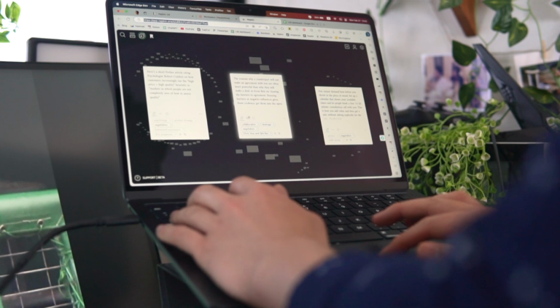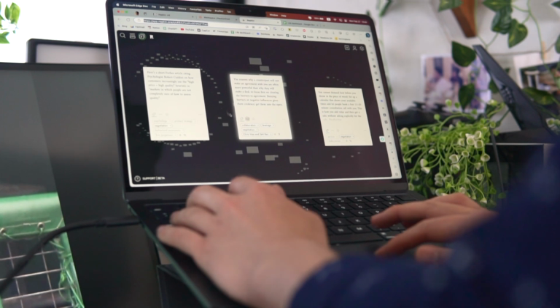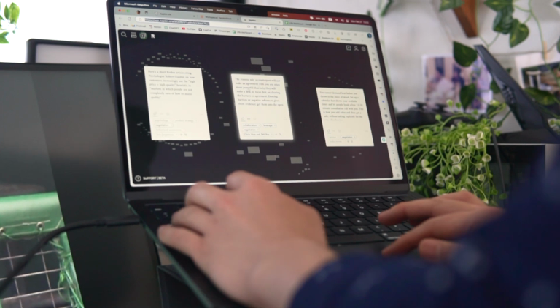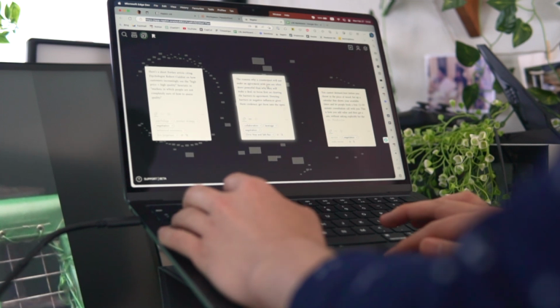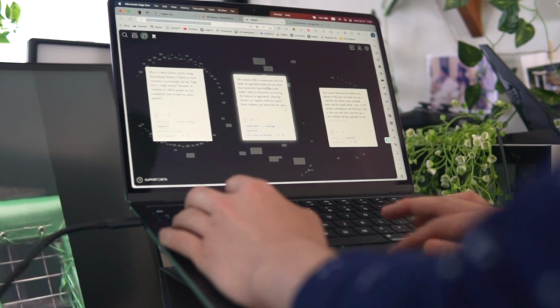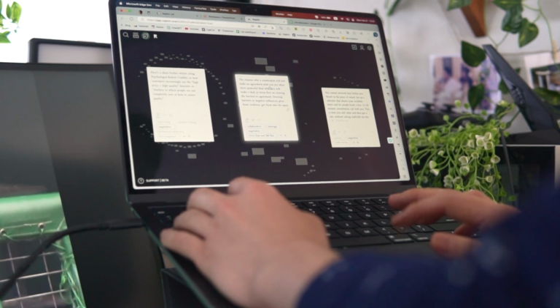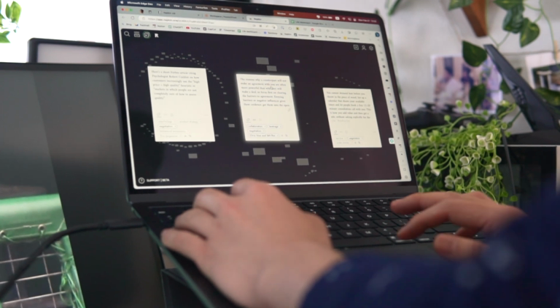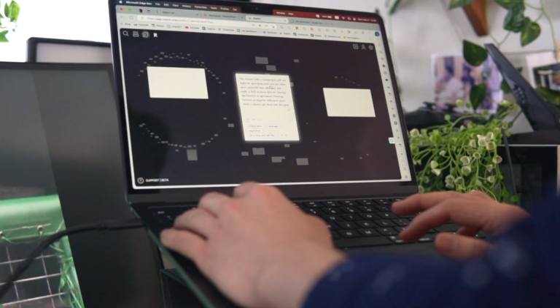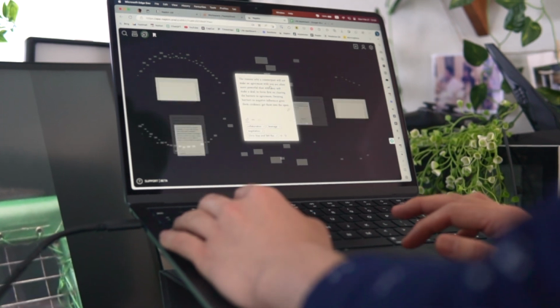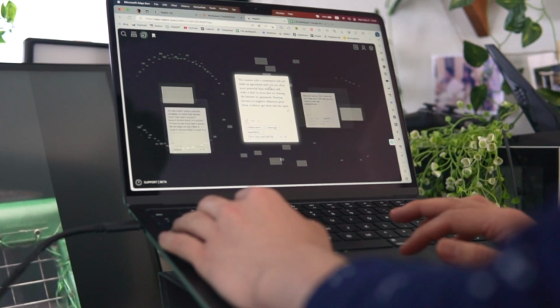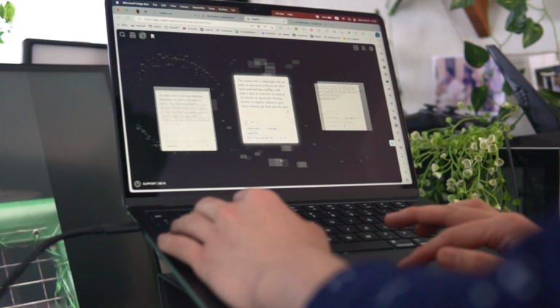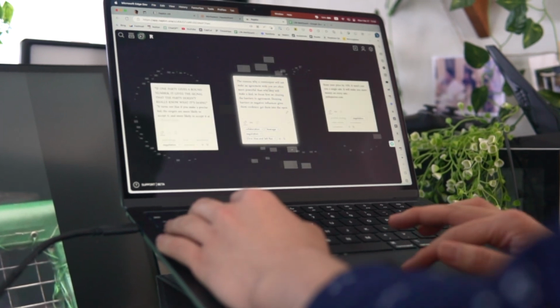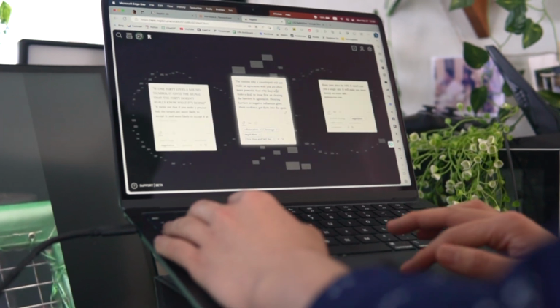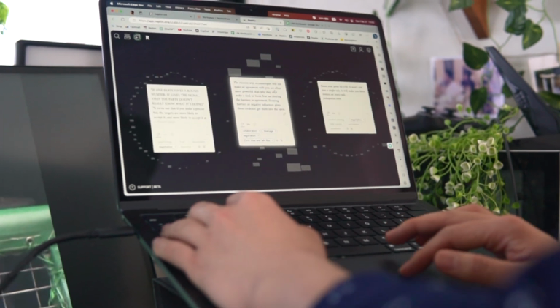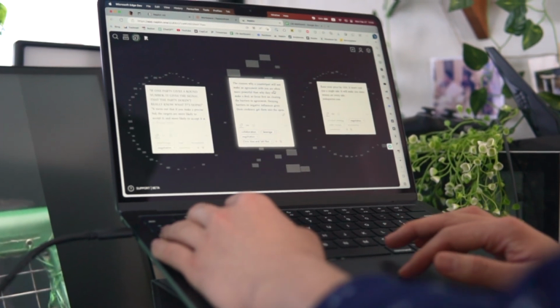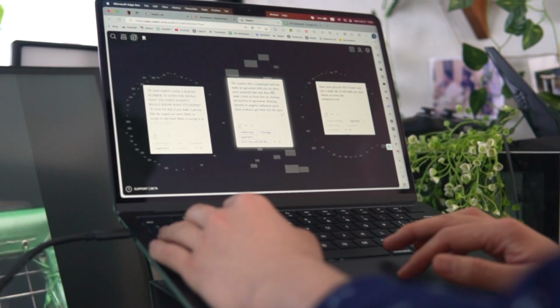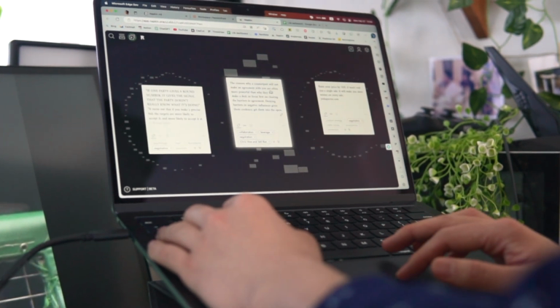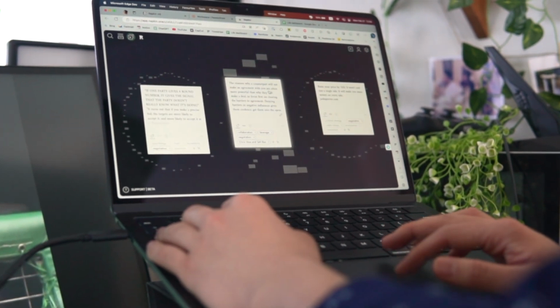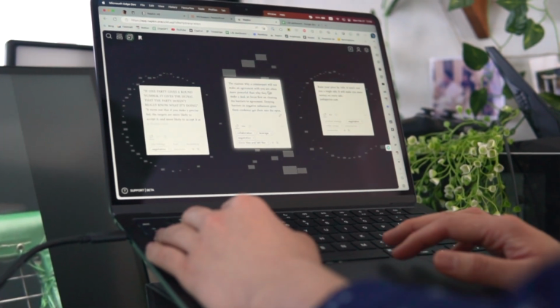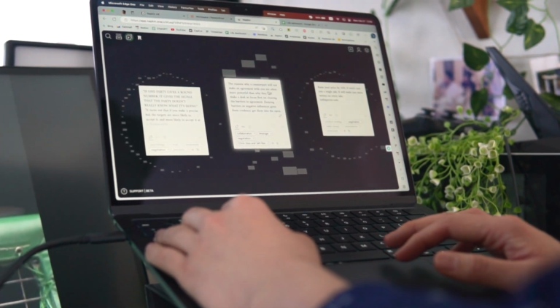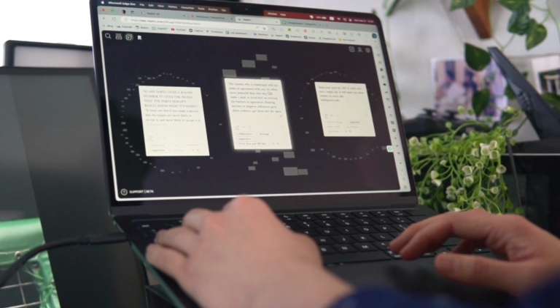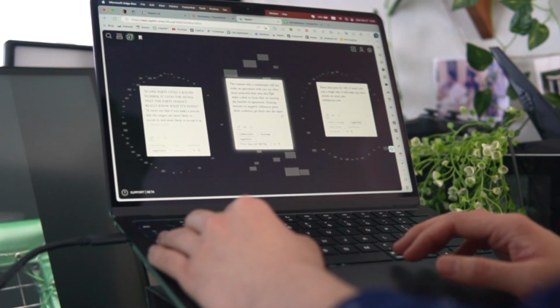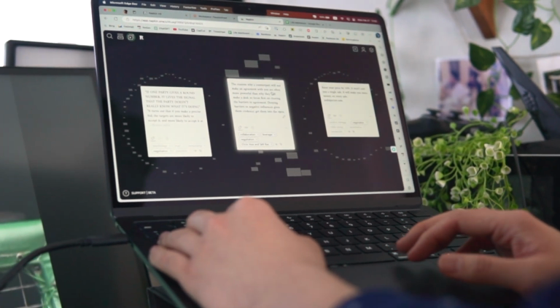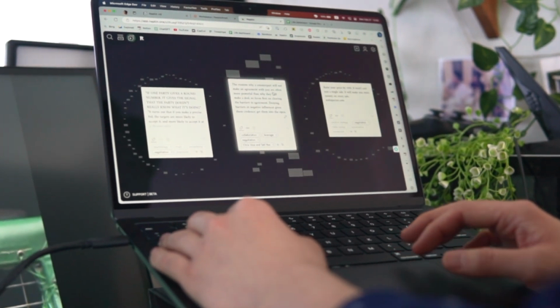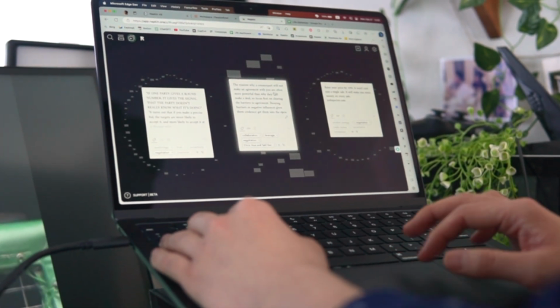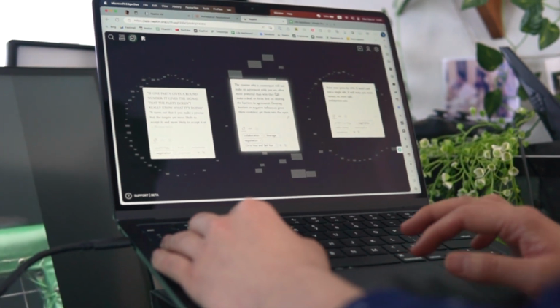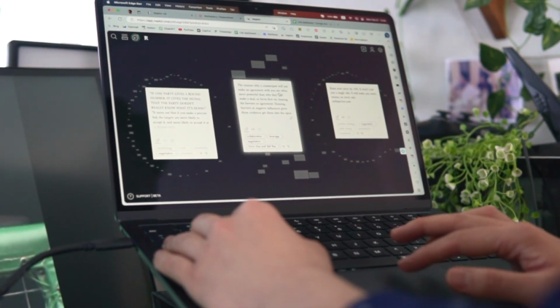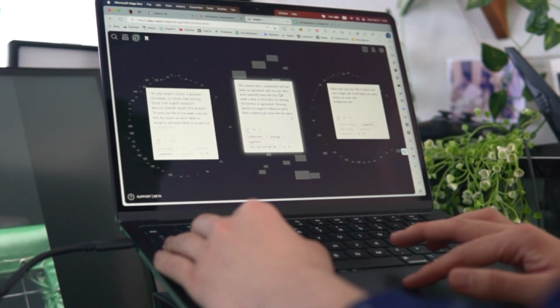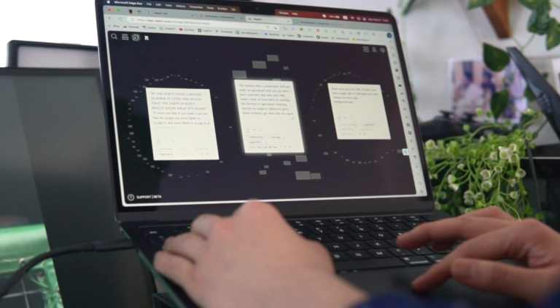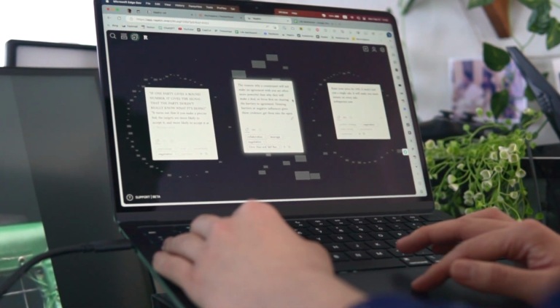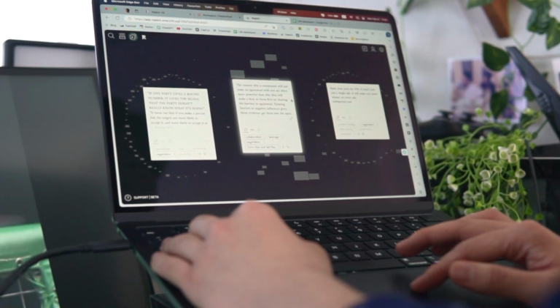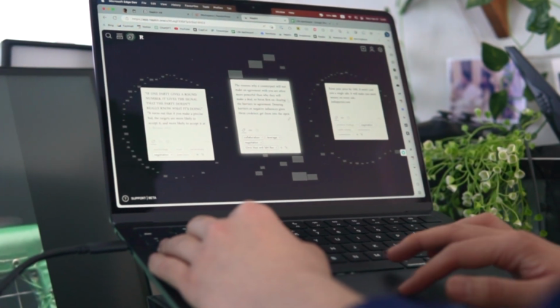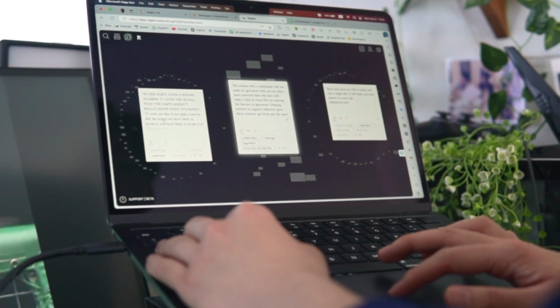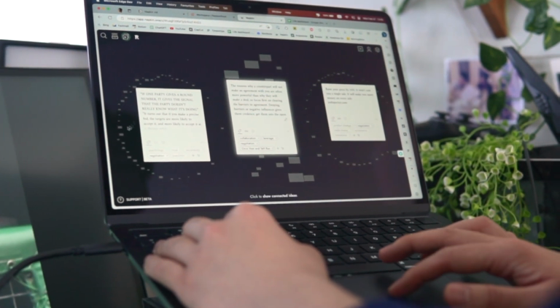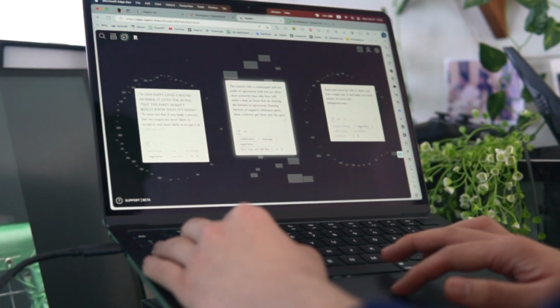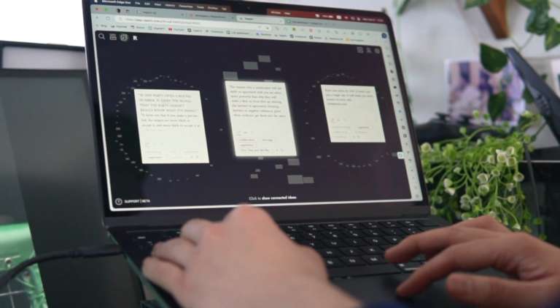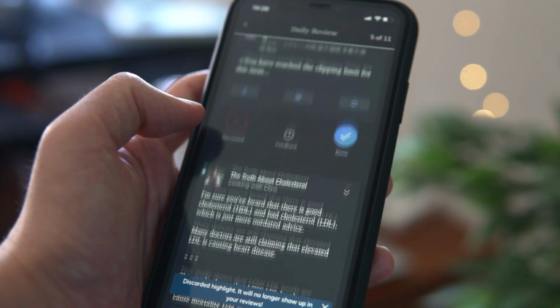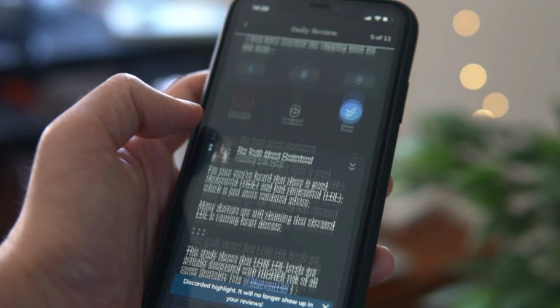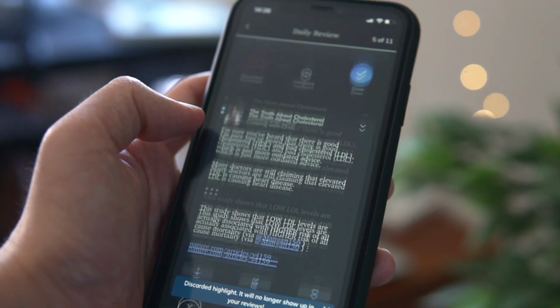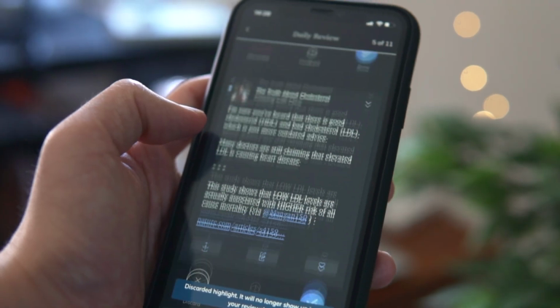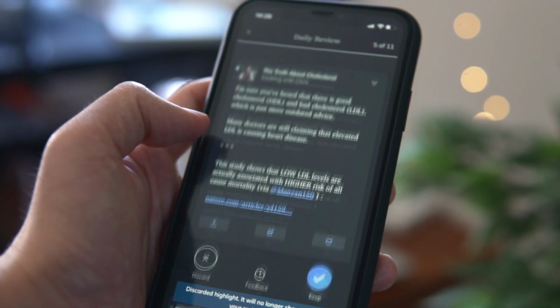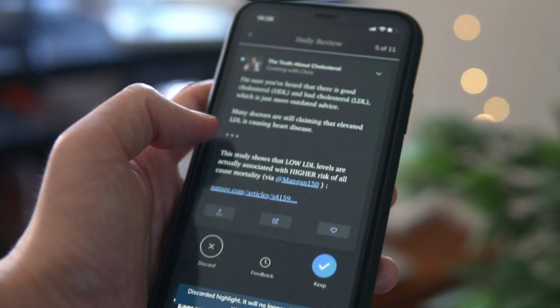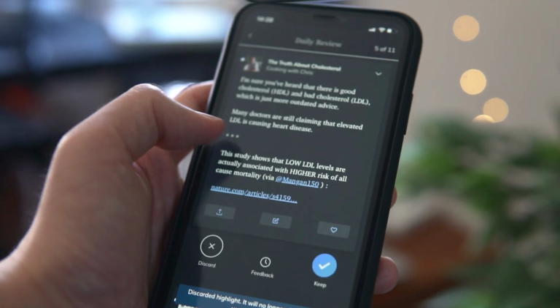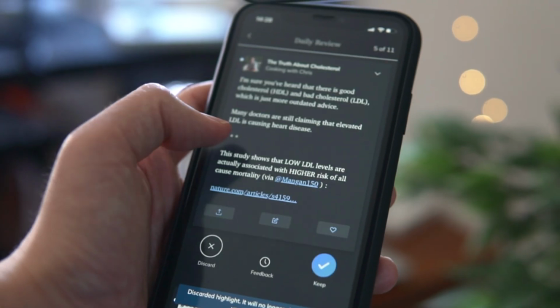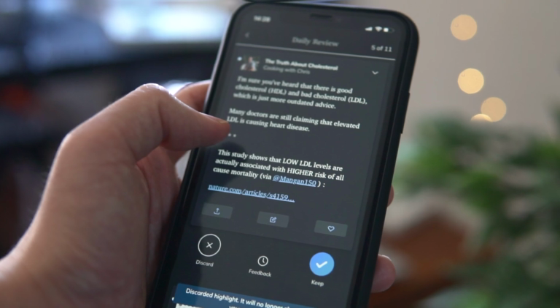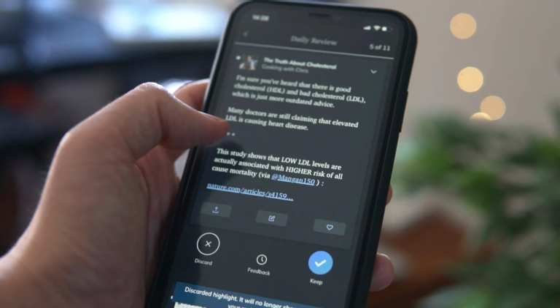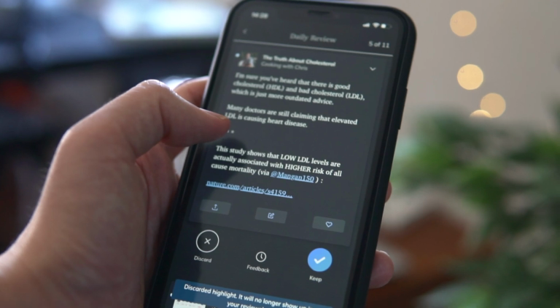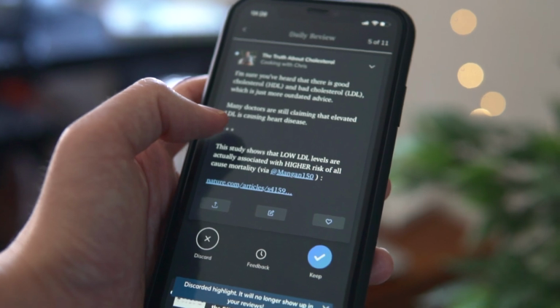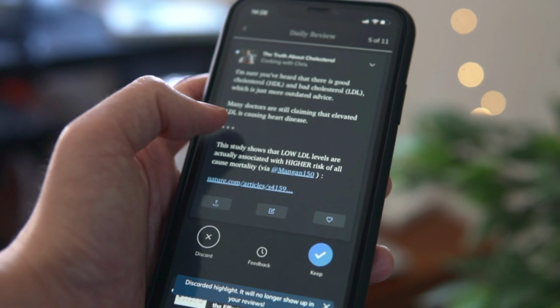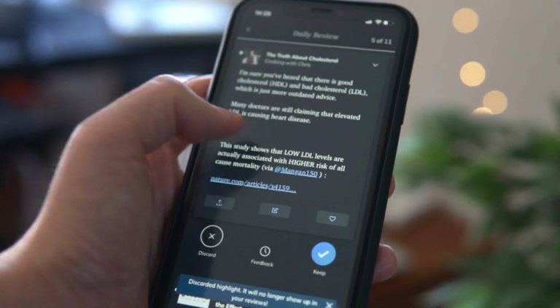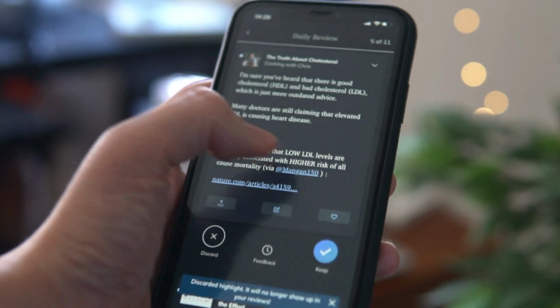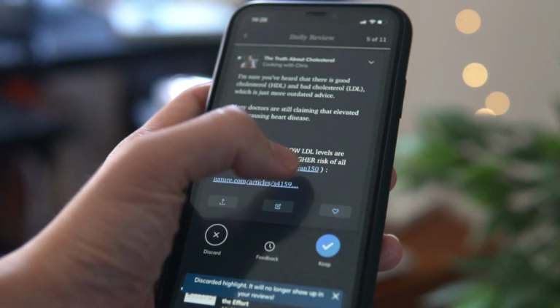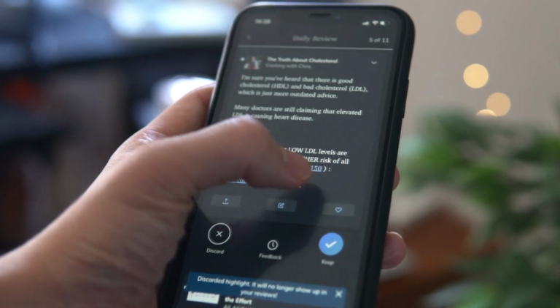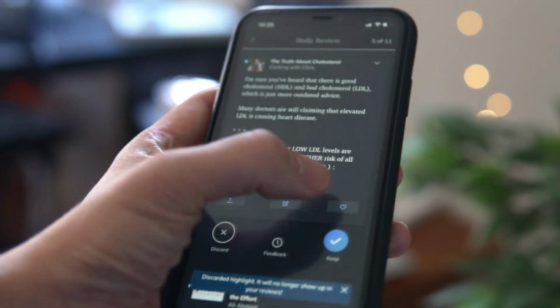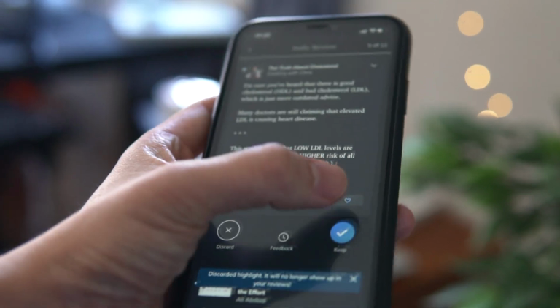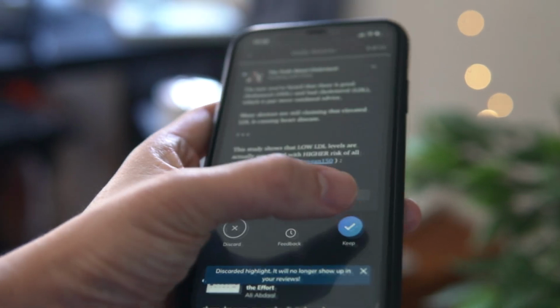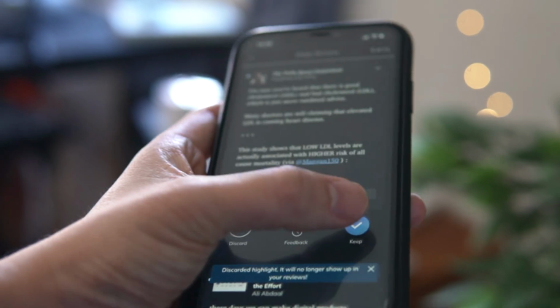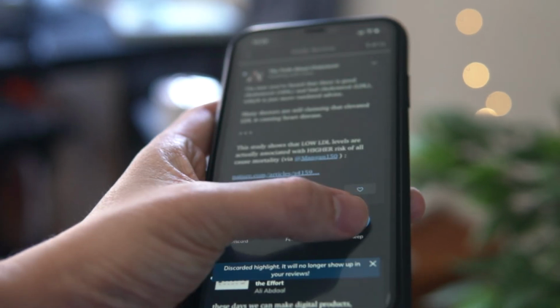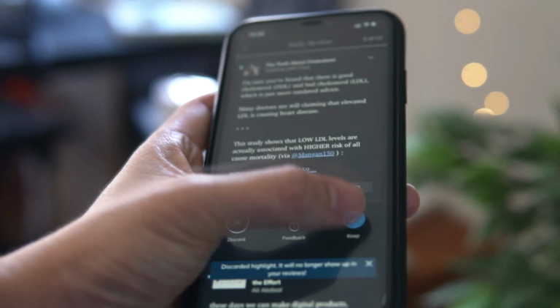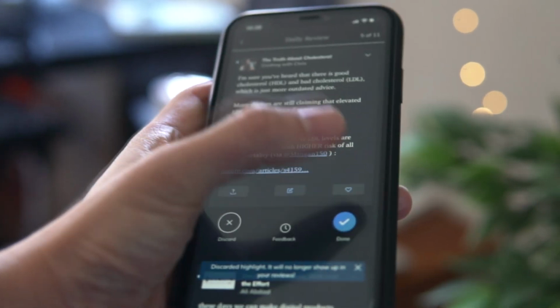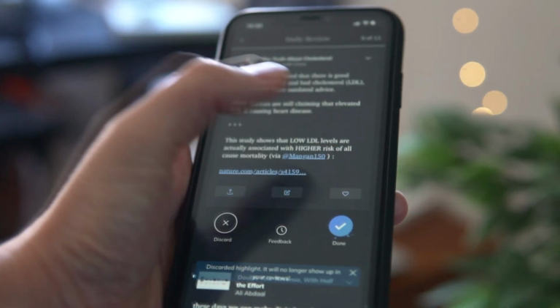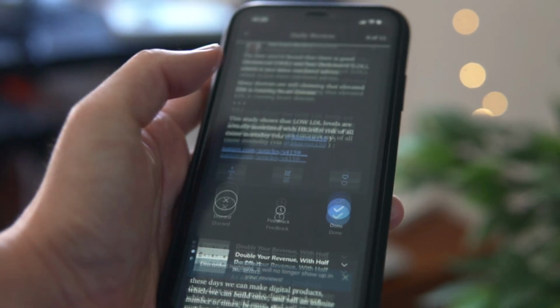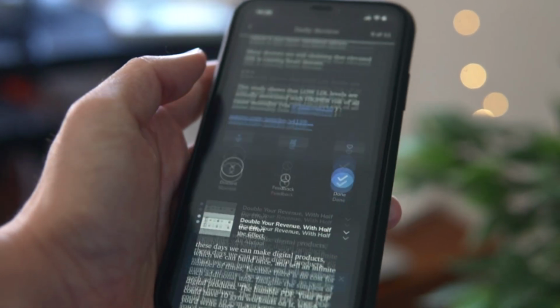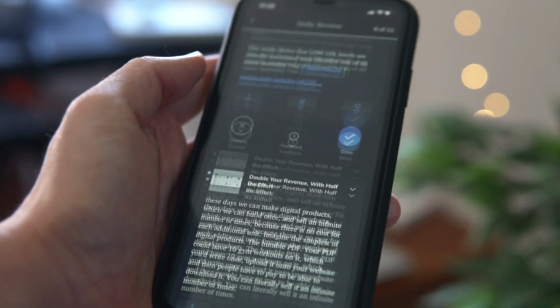Instead of intensive note-taking sessions, now I just collect ideas and review them. In this video, I want to show you what the process looks like.